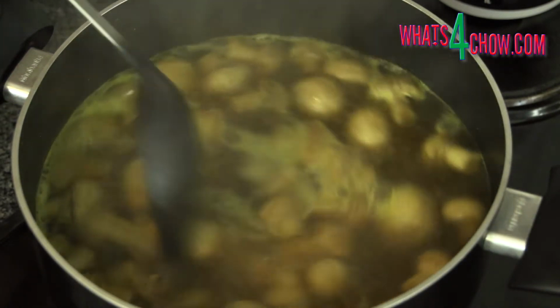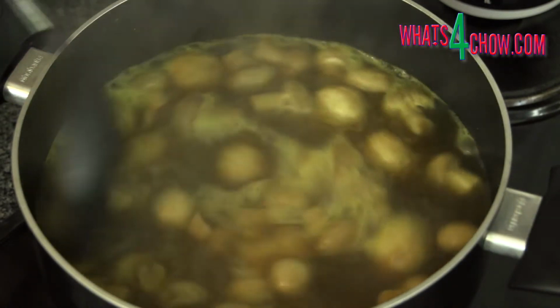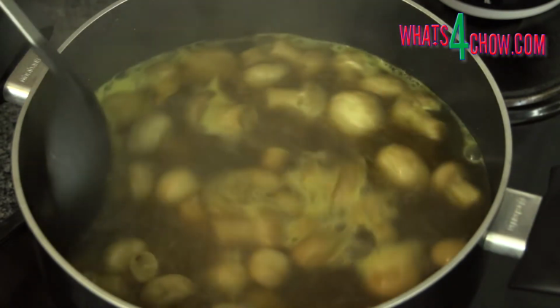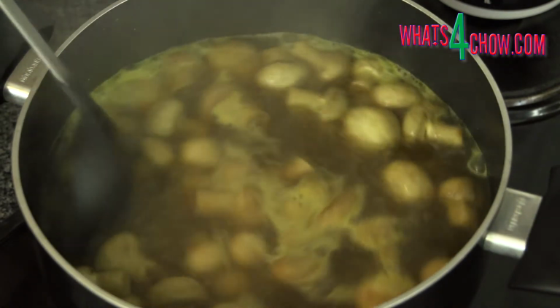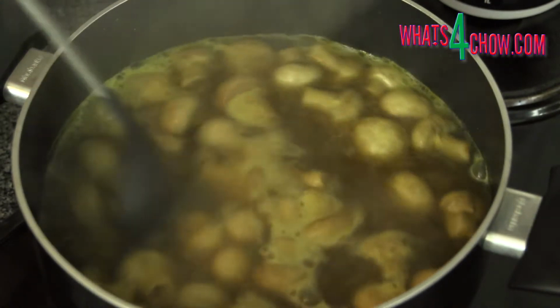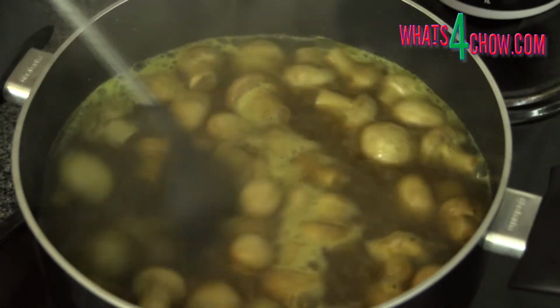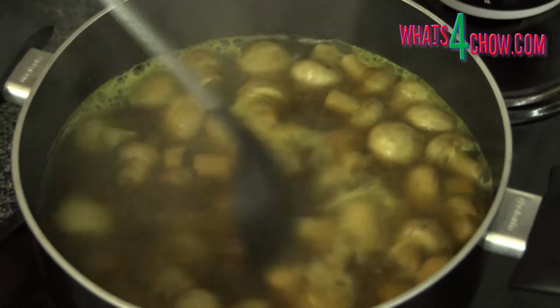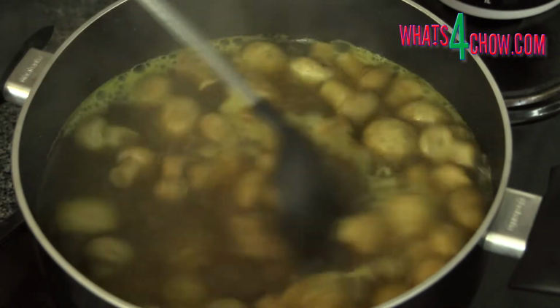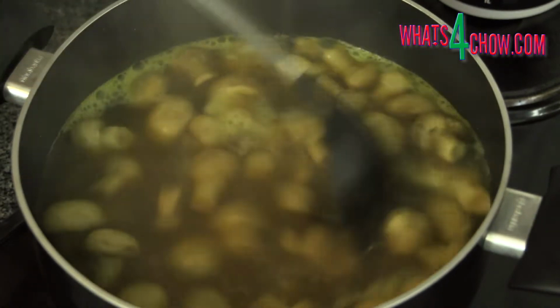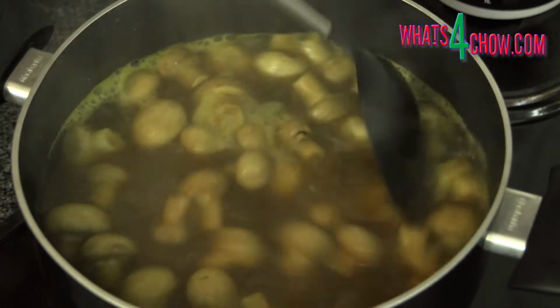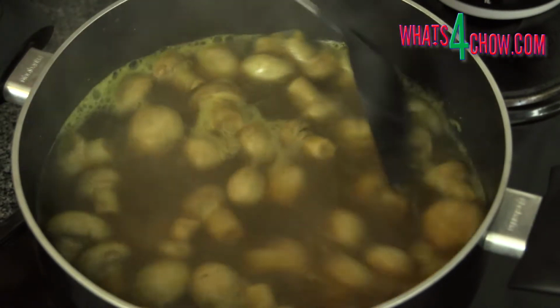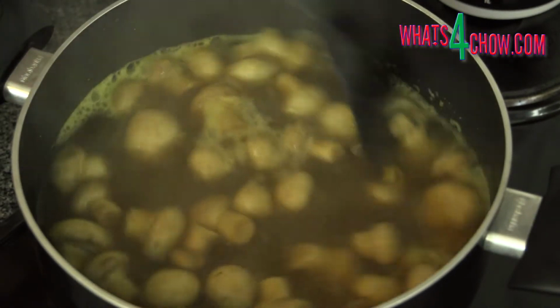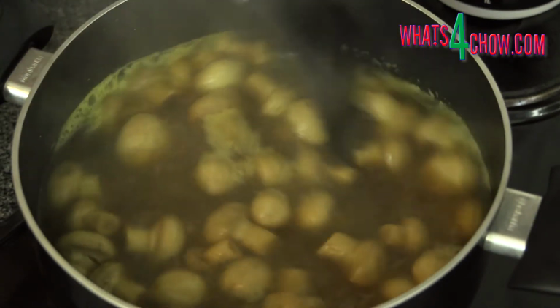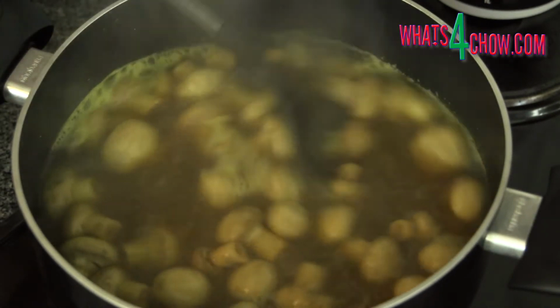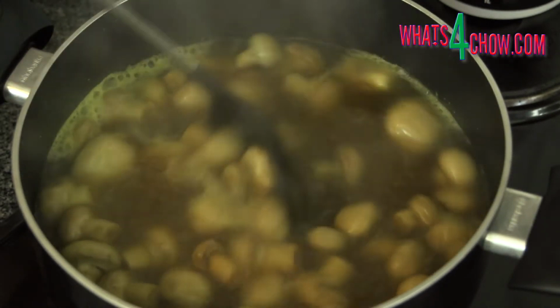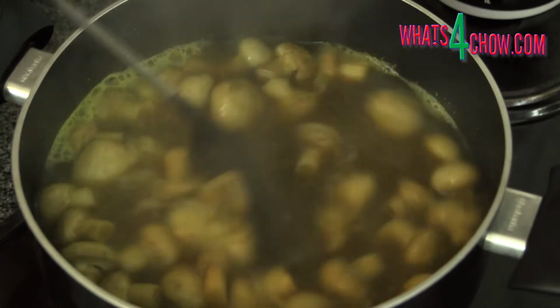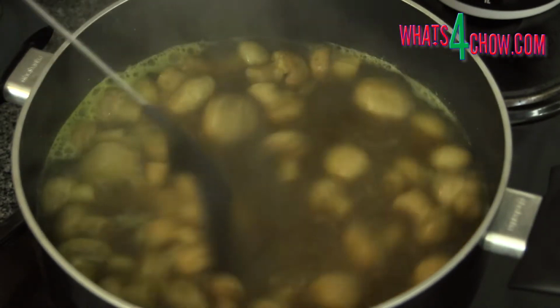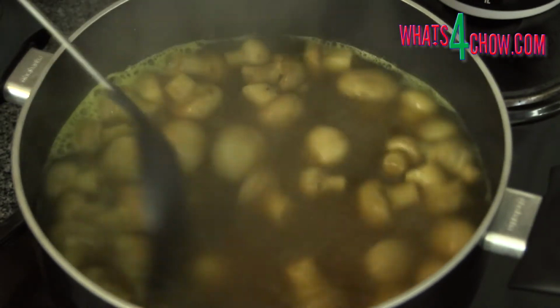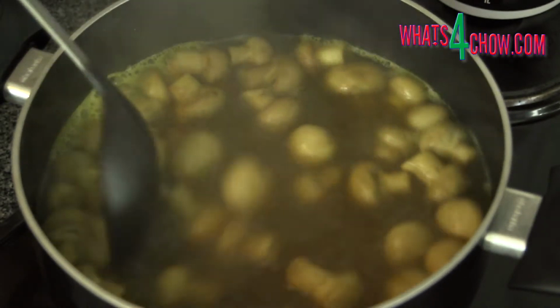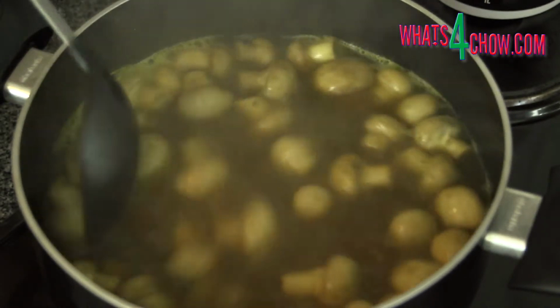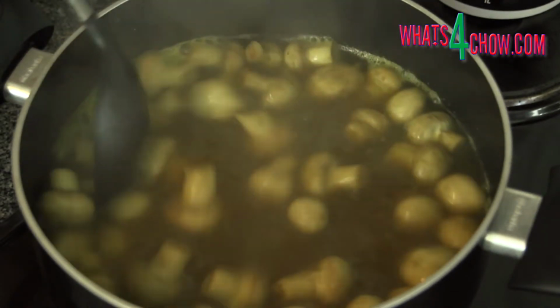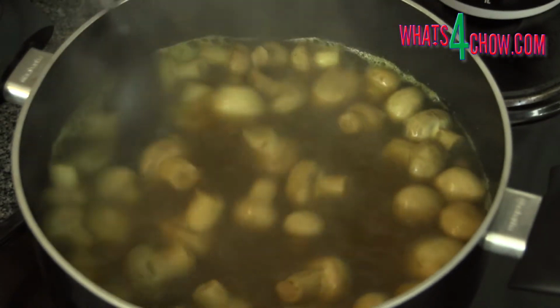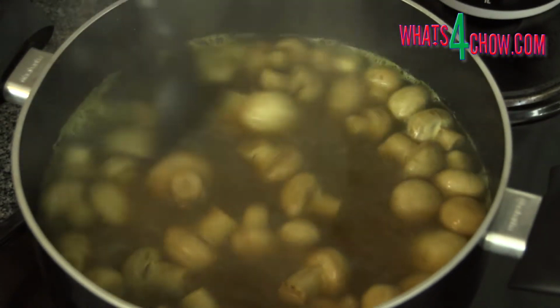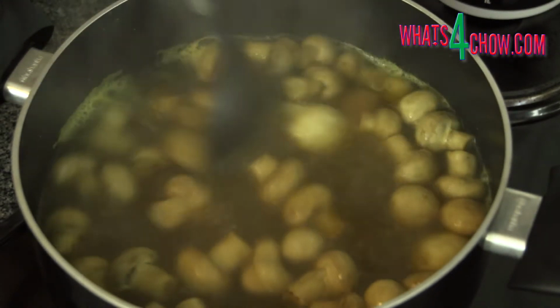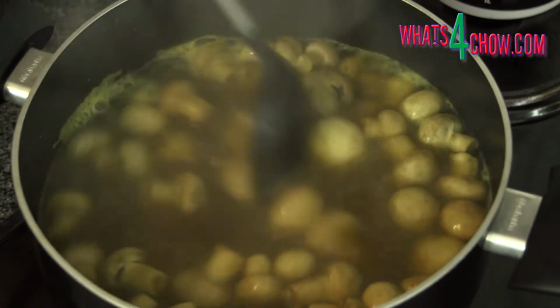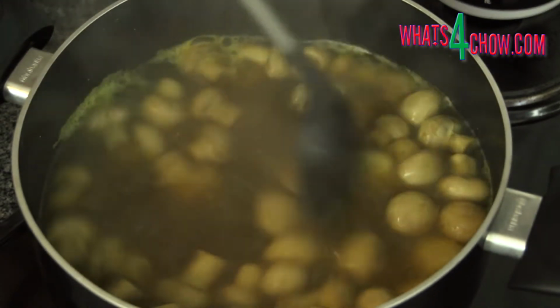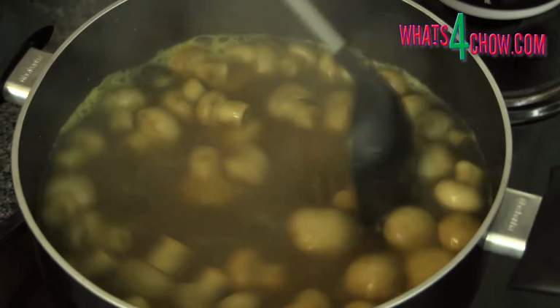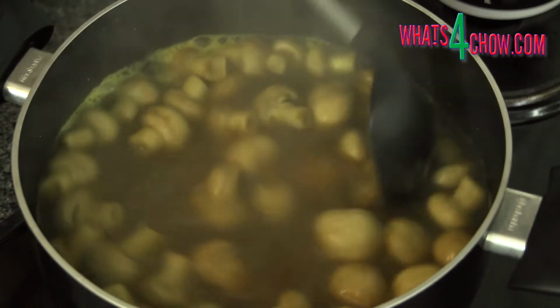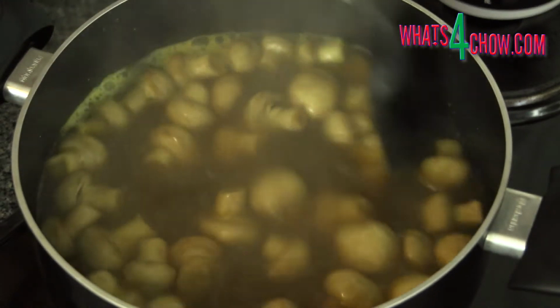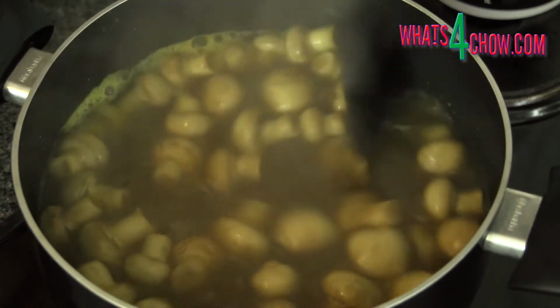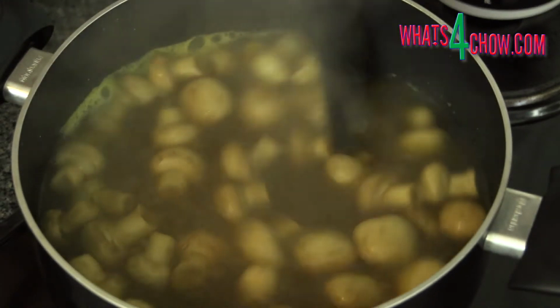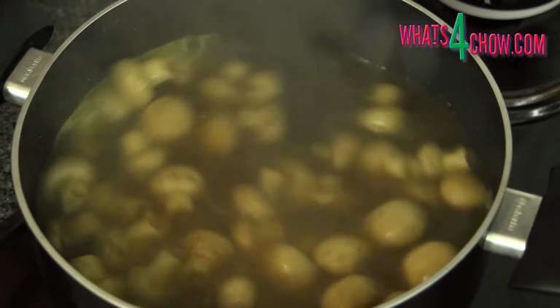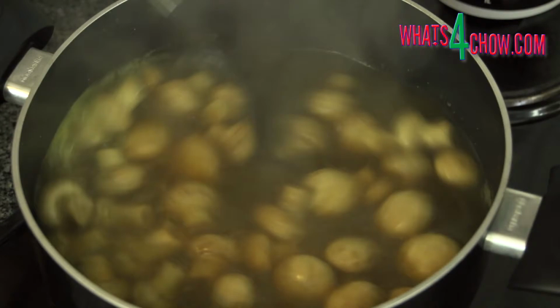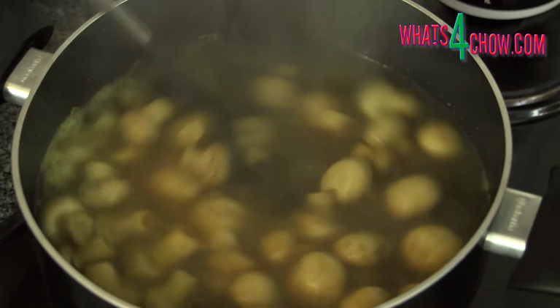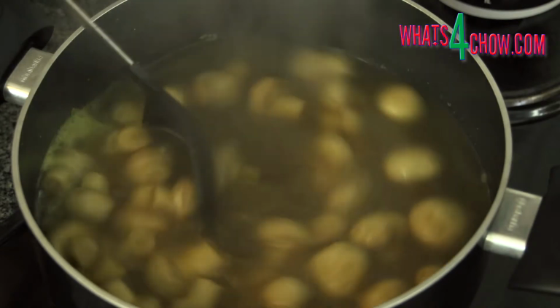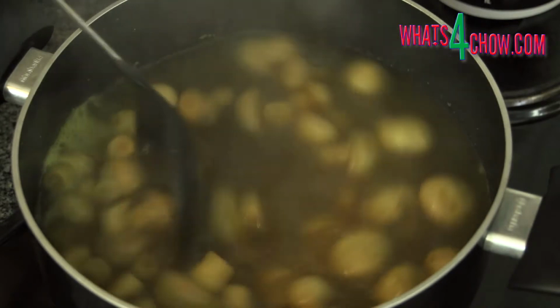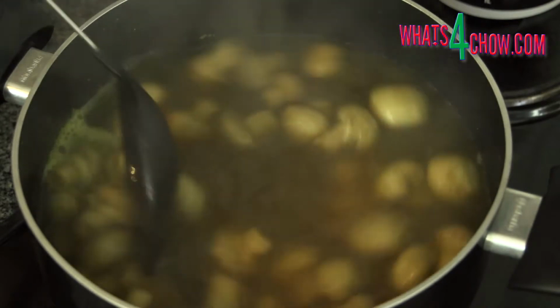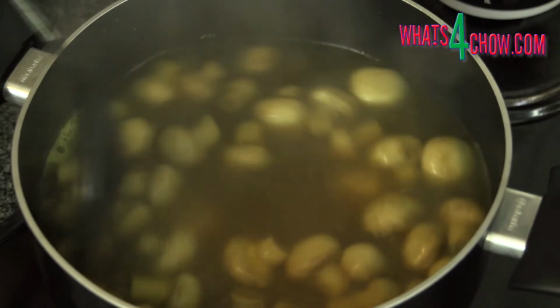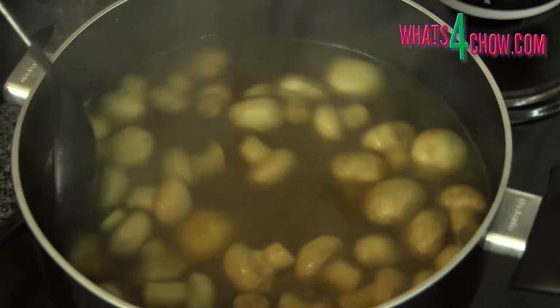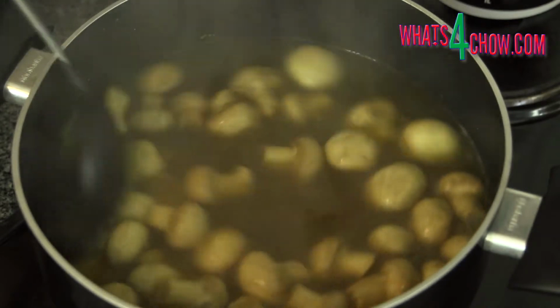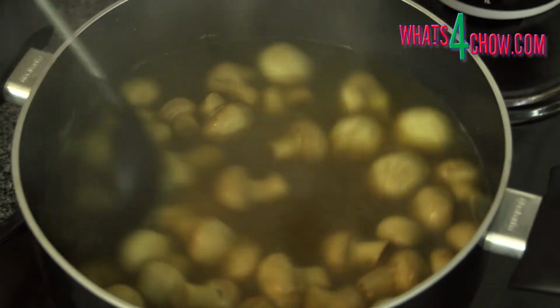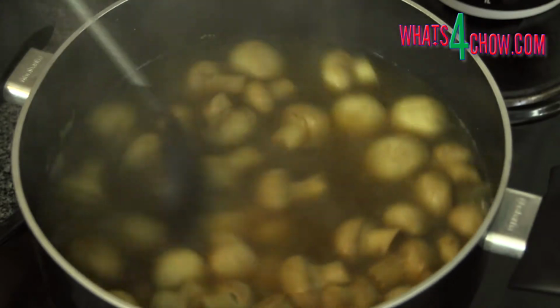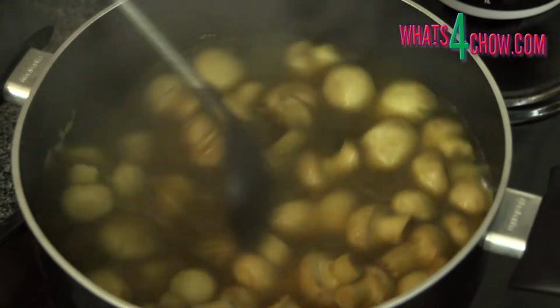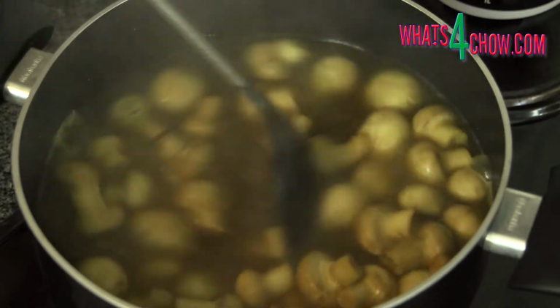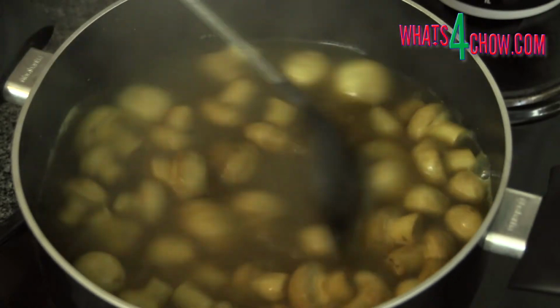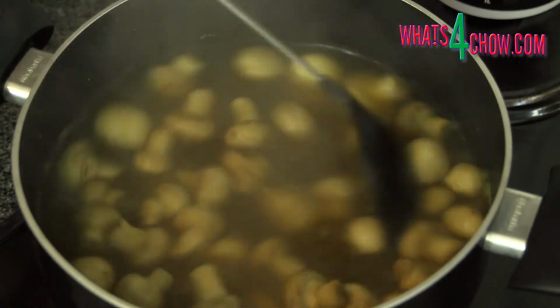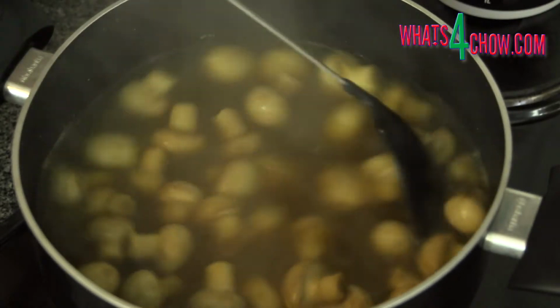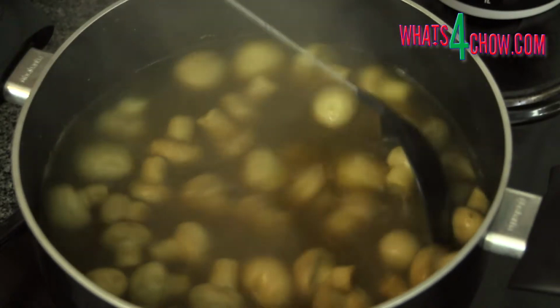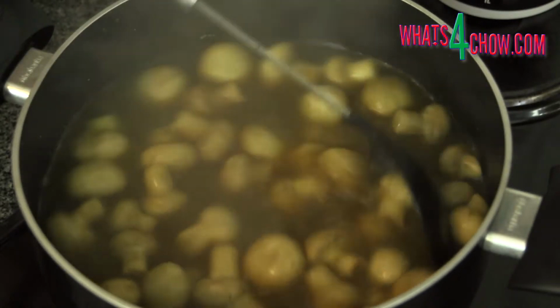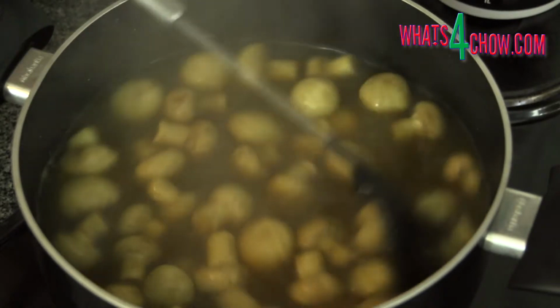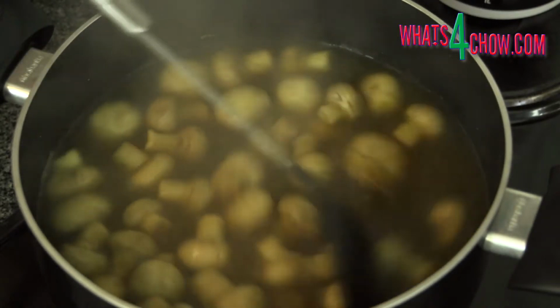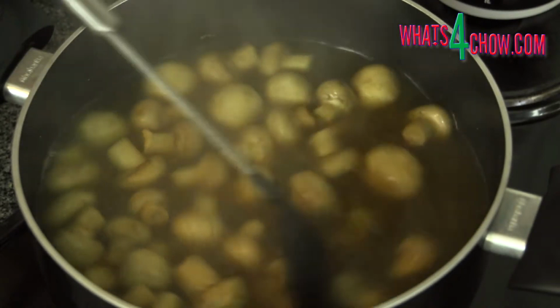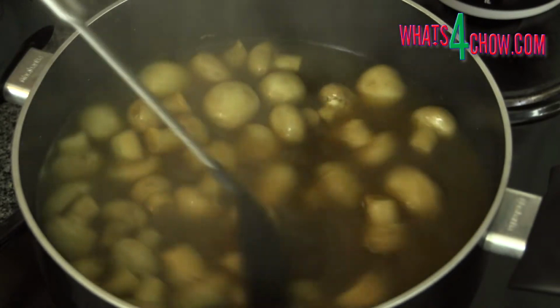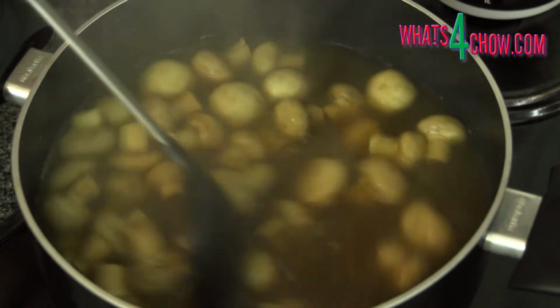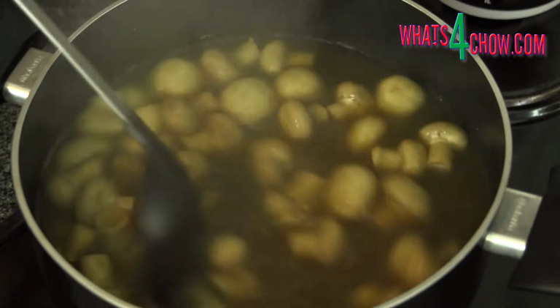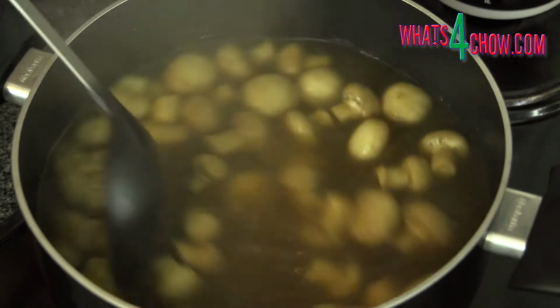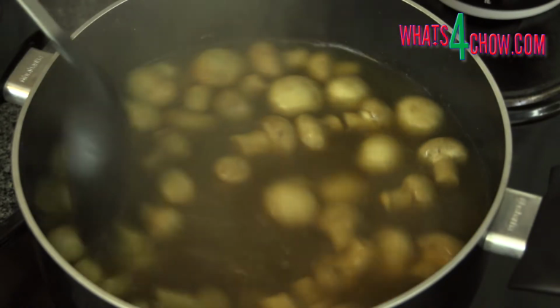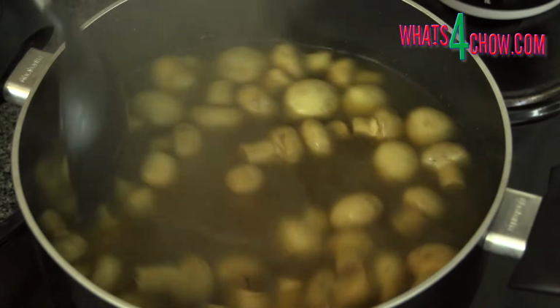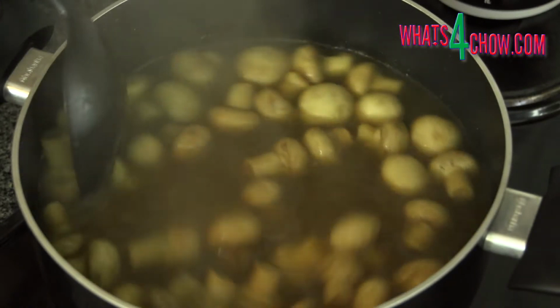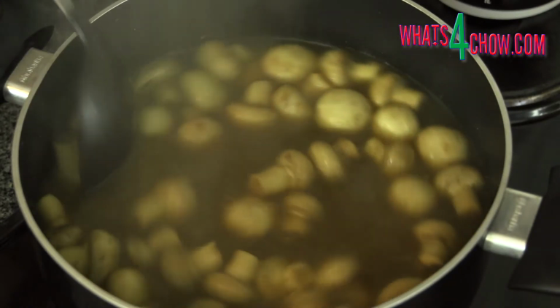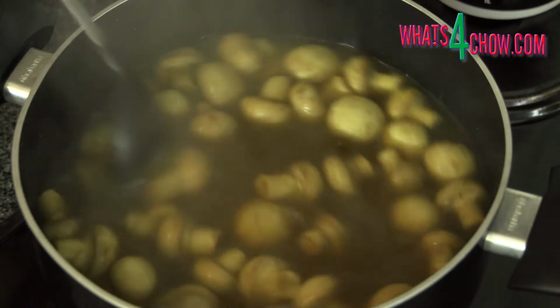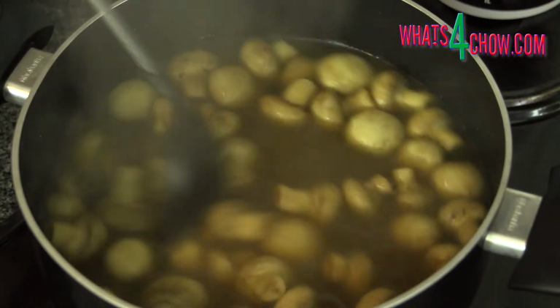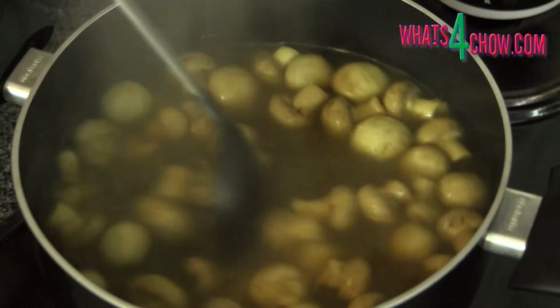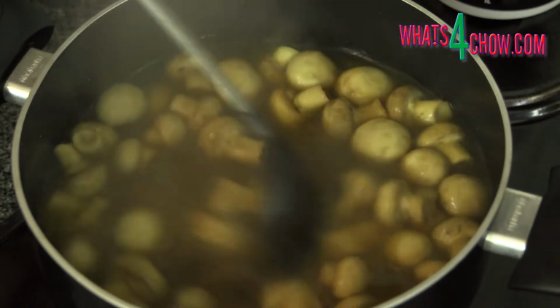Bring the pot to a boil over medium-high heat. Reduce the heat and allow the mushrooms to simmer for 45 minutes.